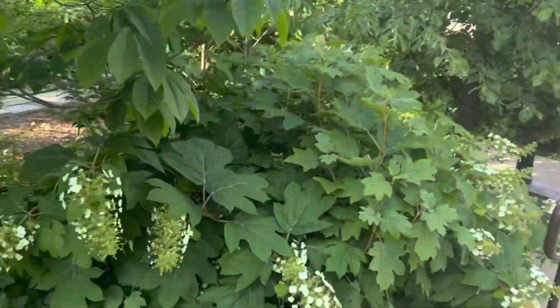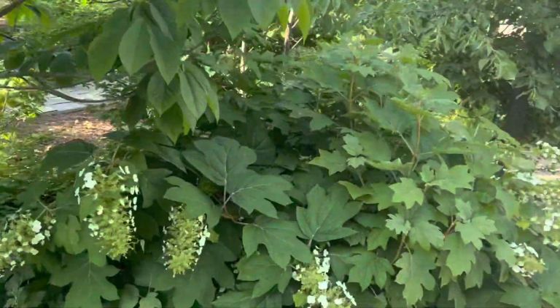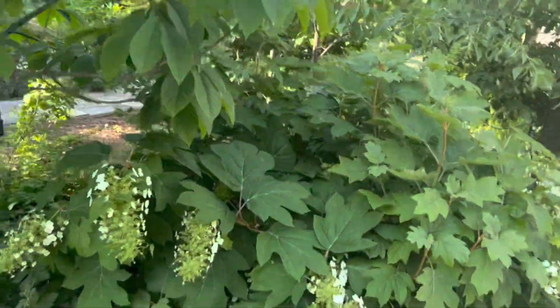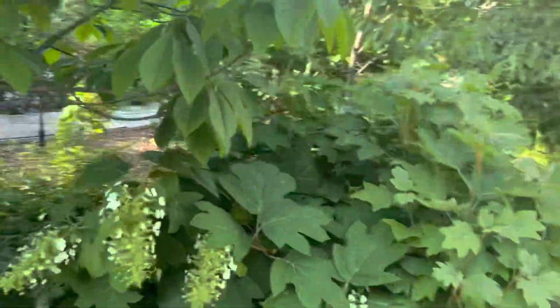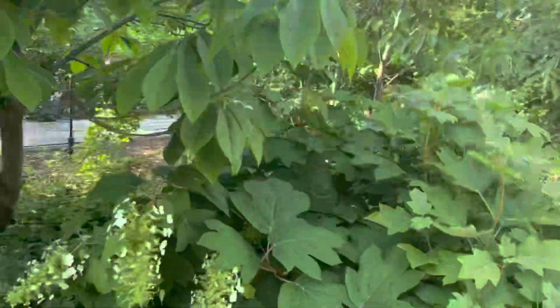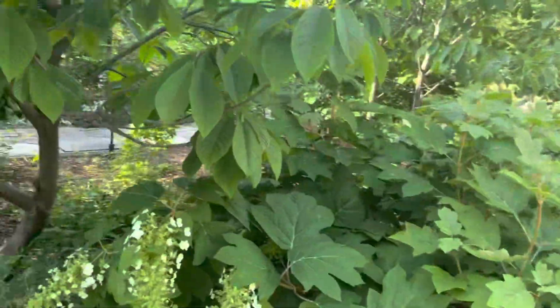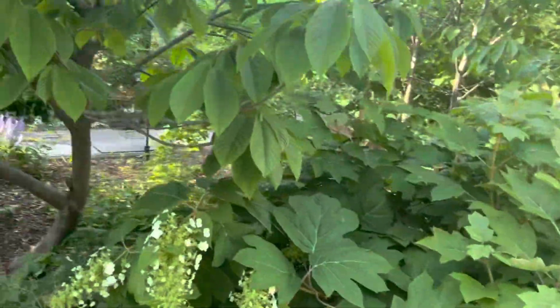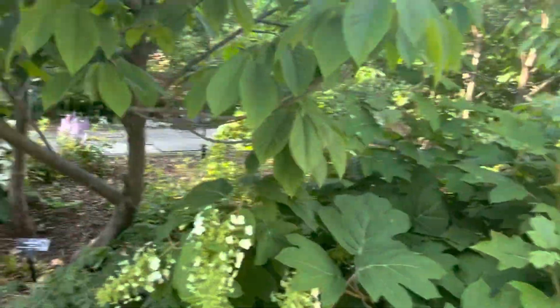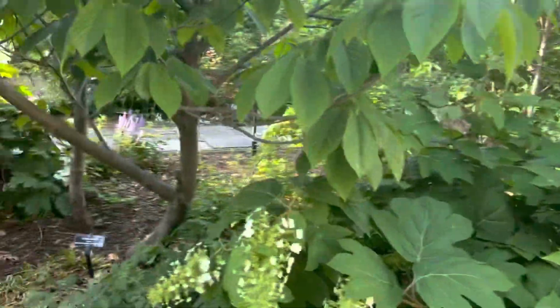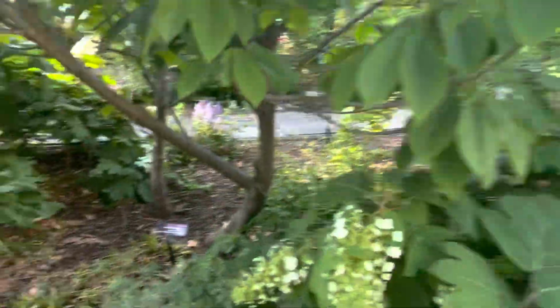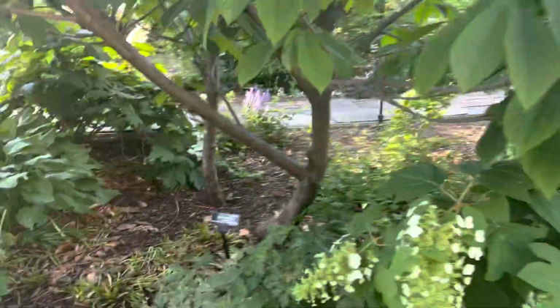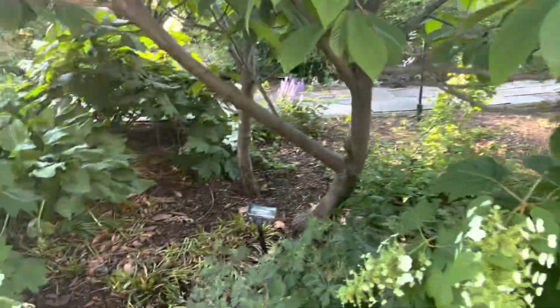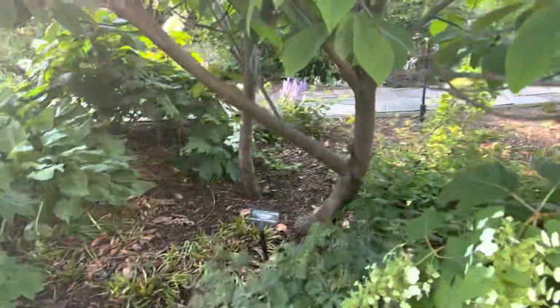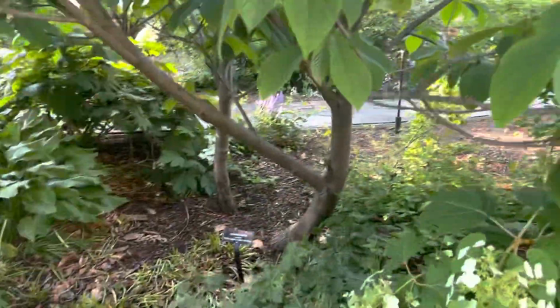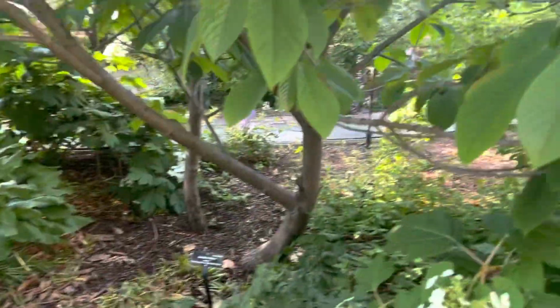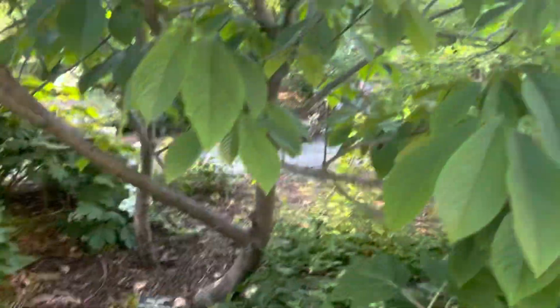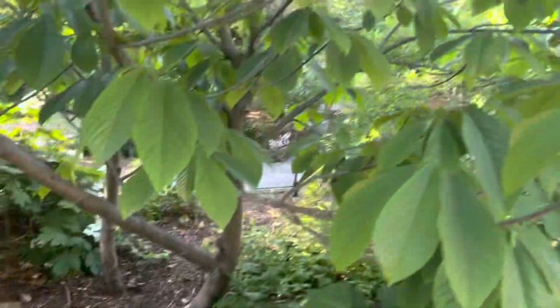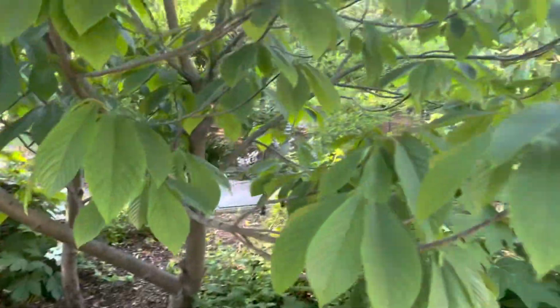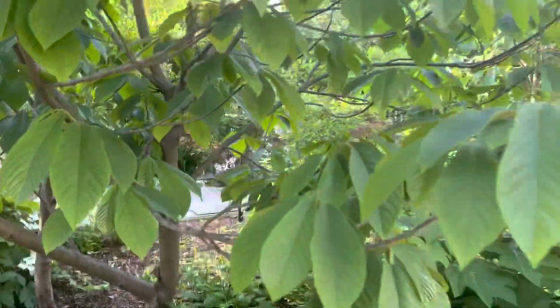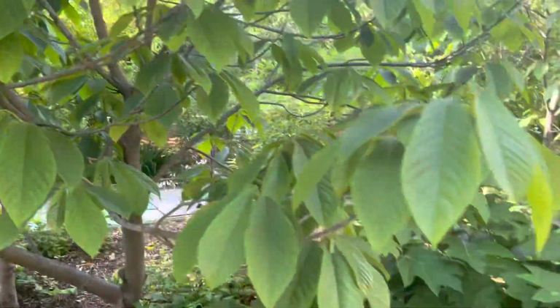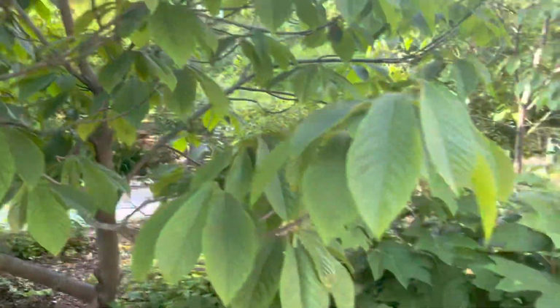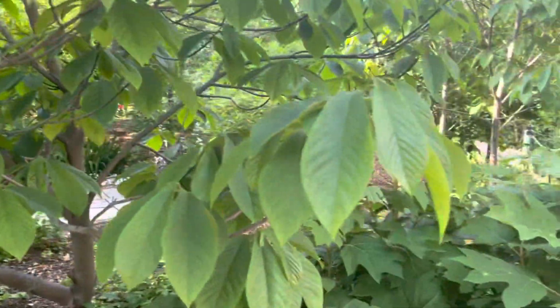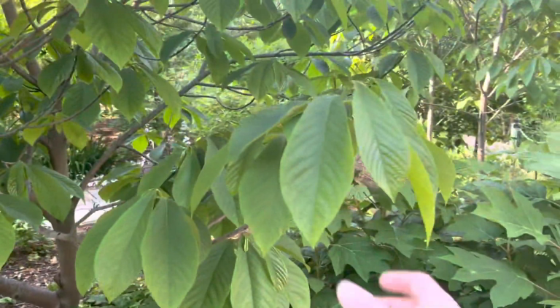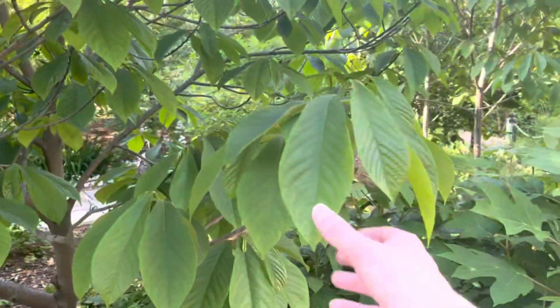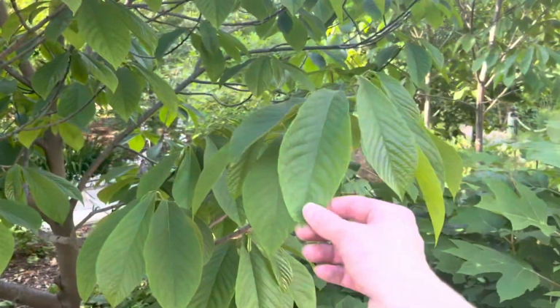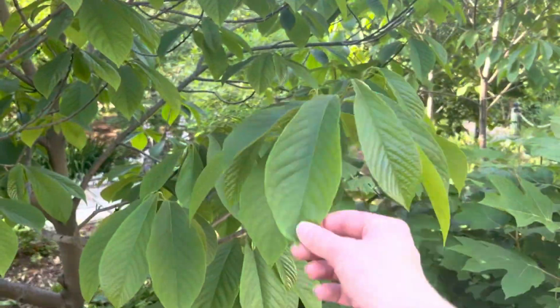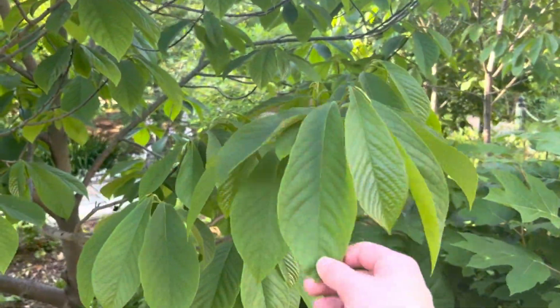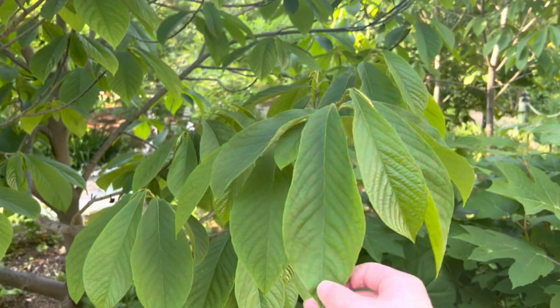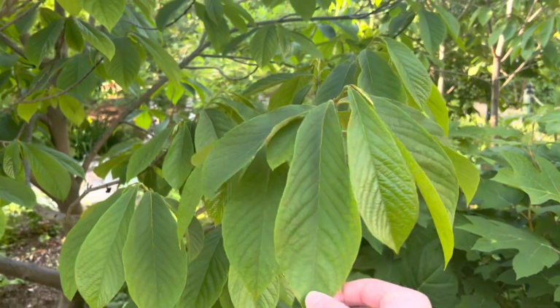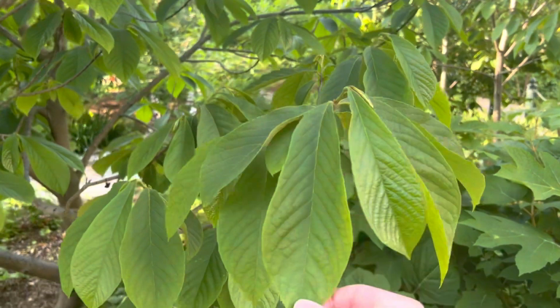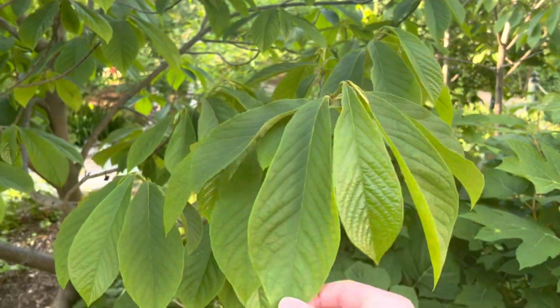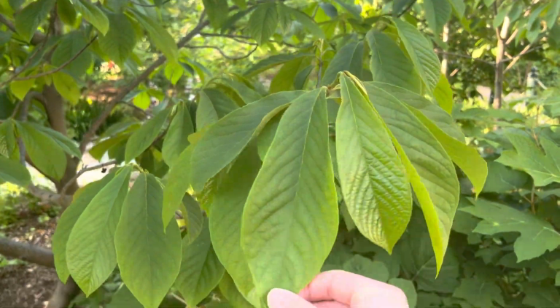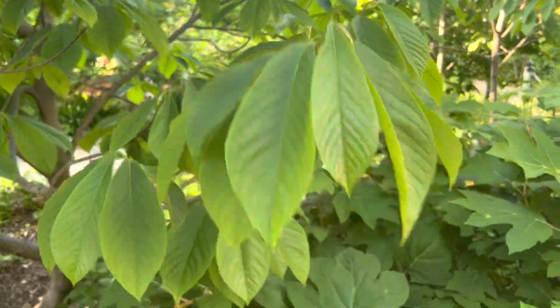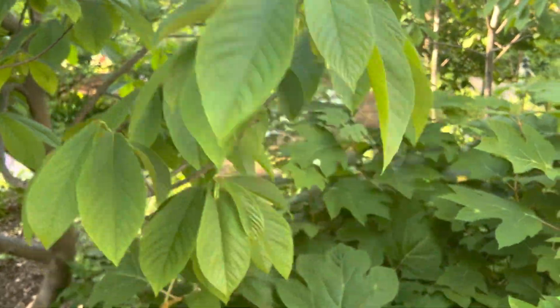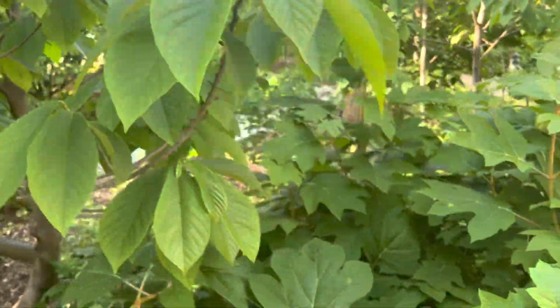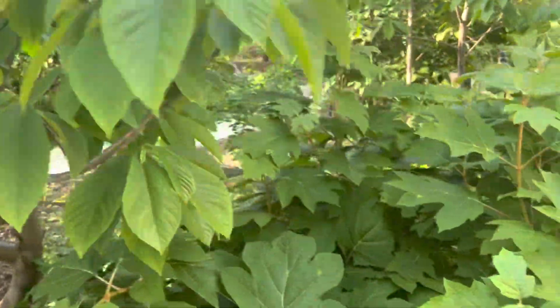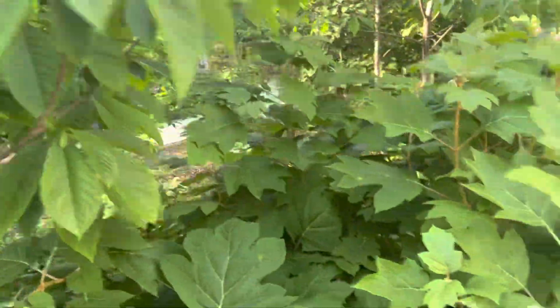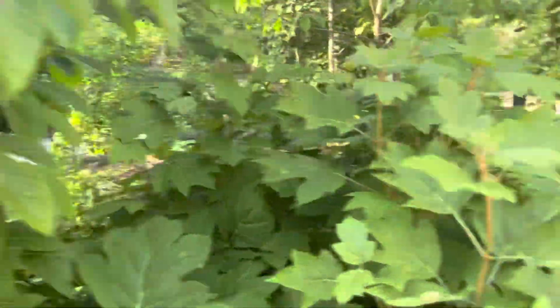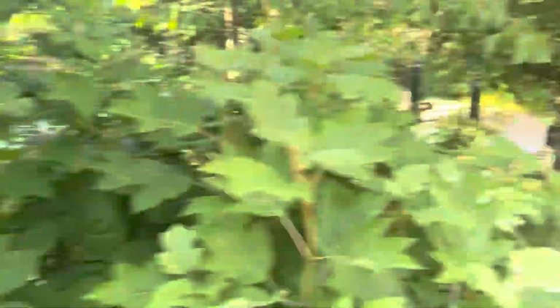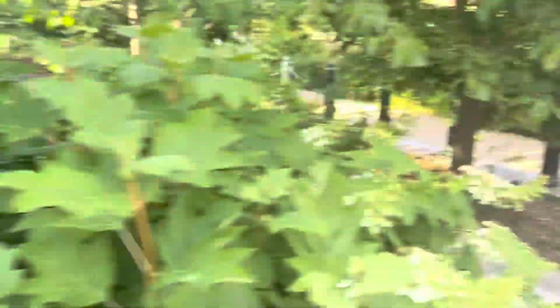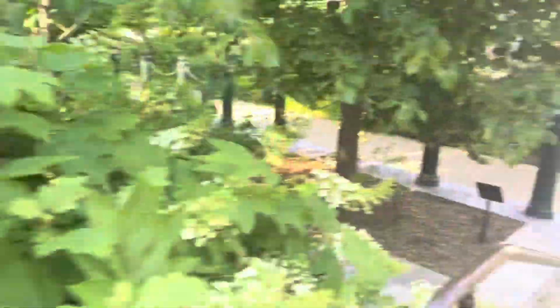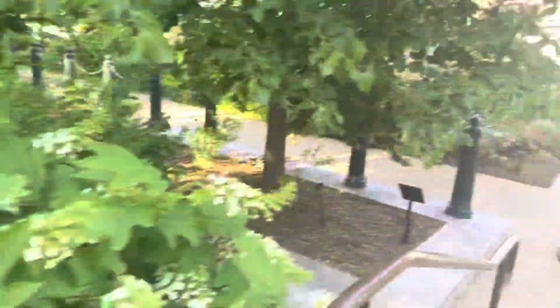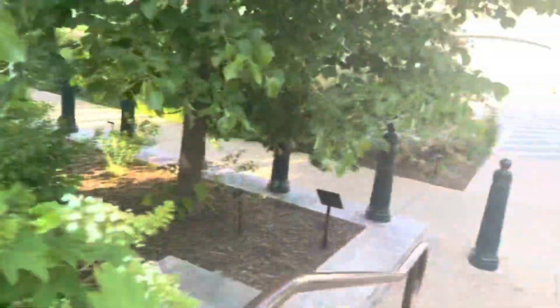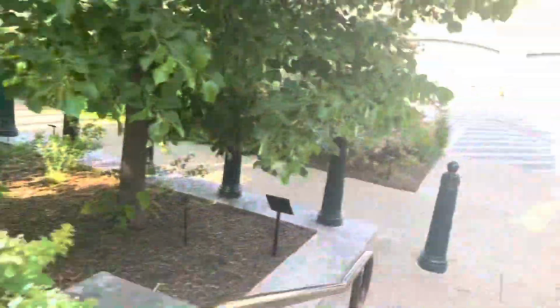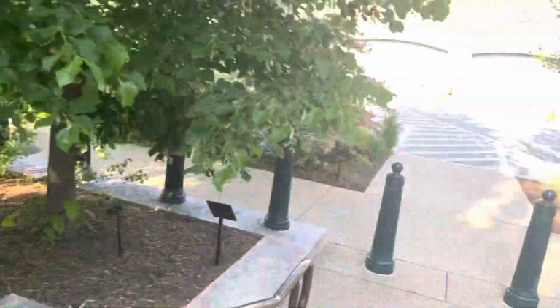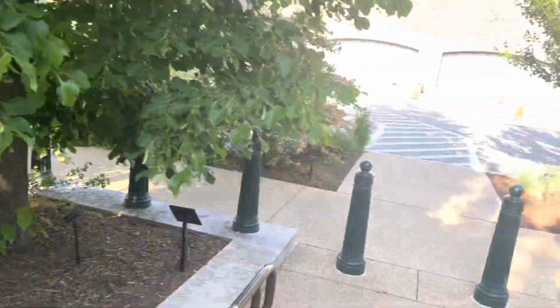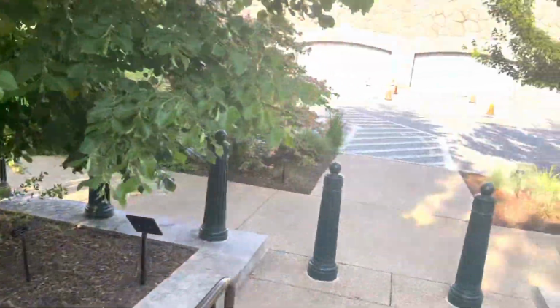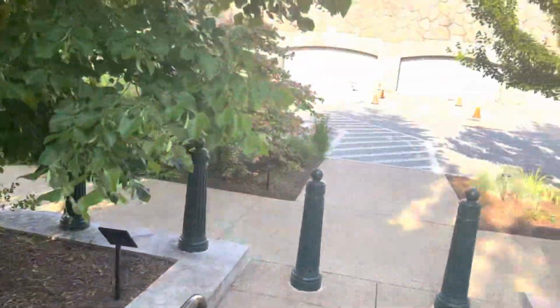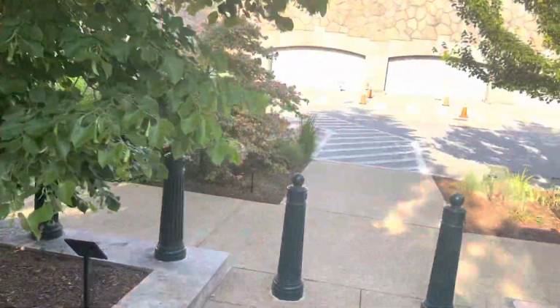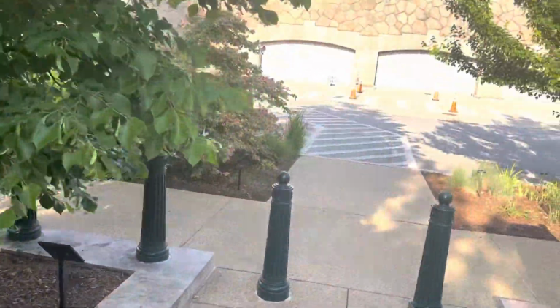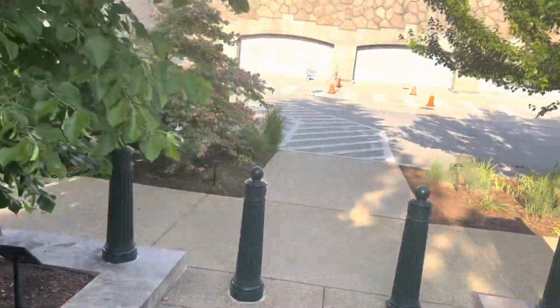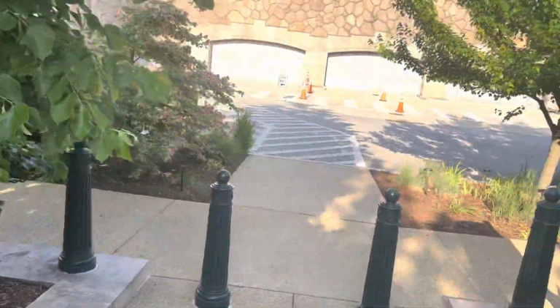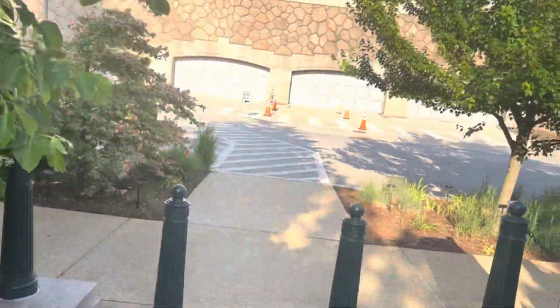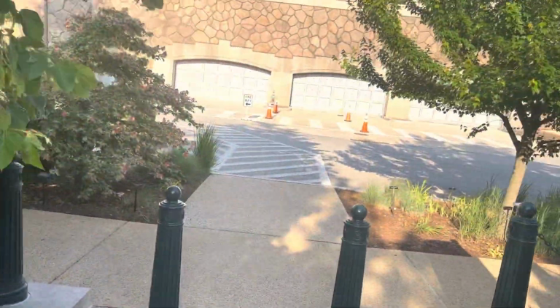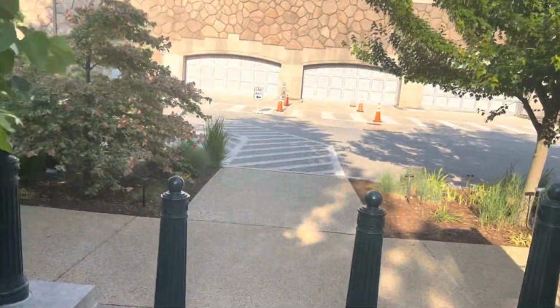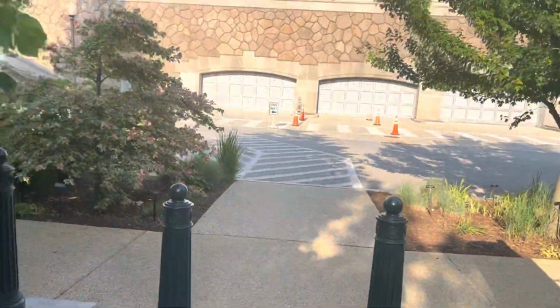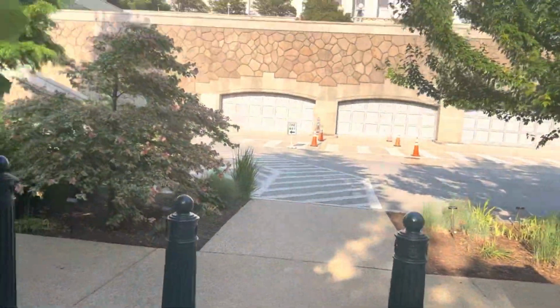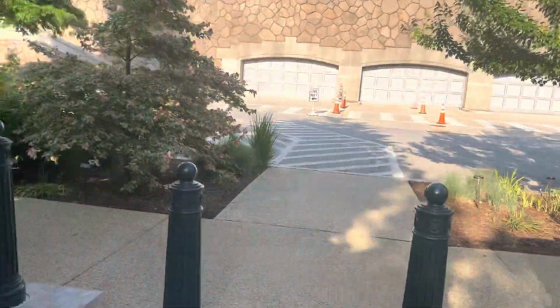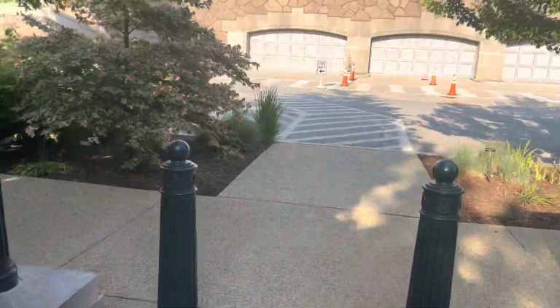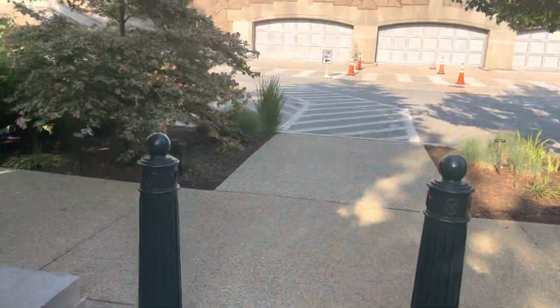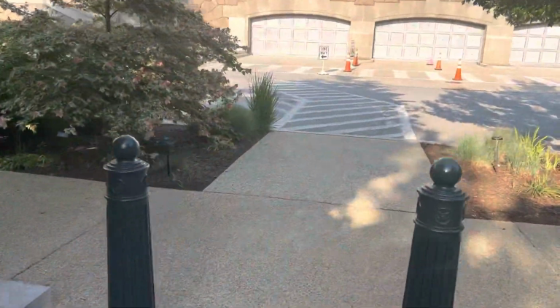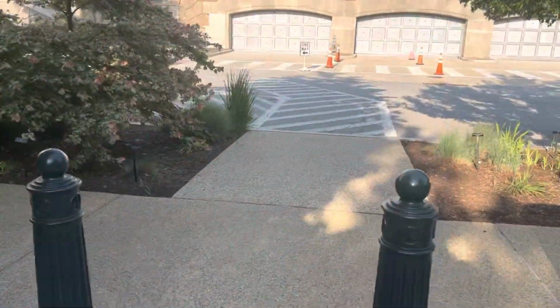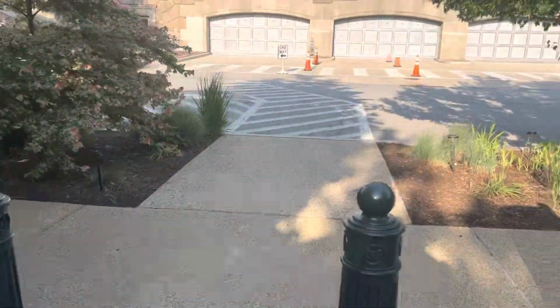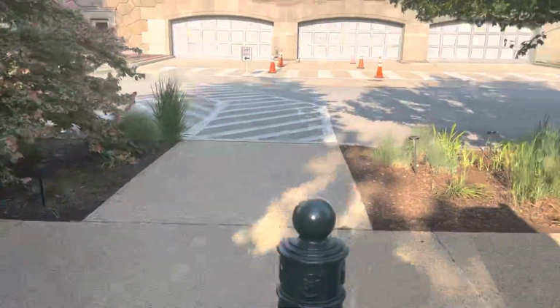This looks like another one here — yeah, there's pawpaw. This is a nice big one, really nice. Beautiful leaves, and it's got these massive tropical-like fruit.